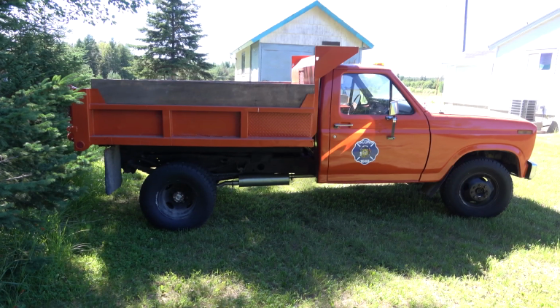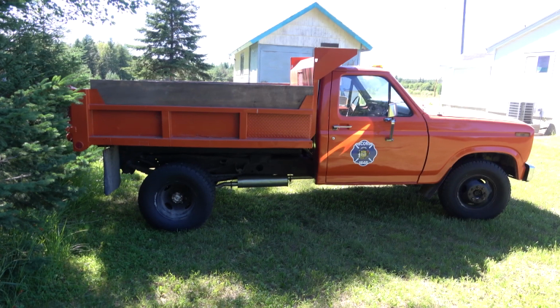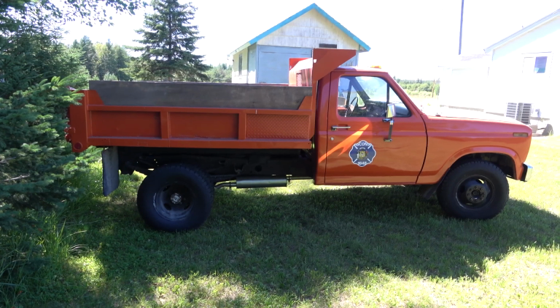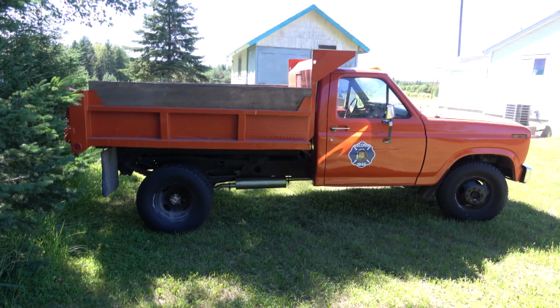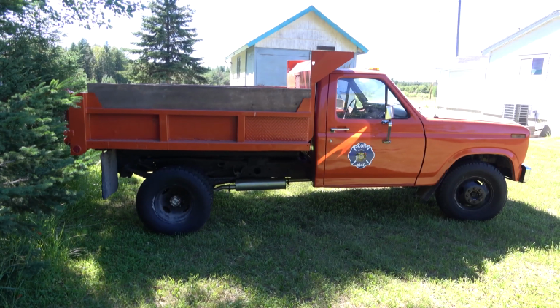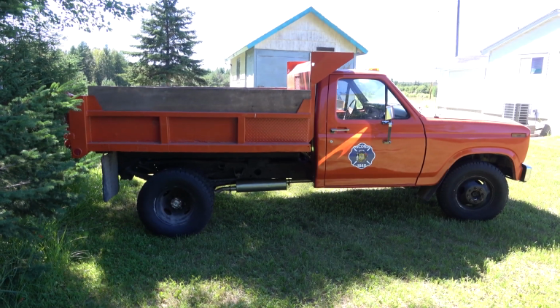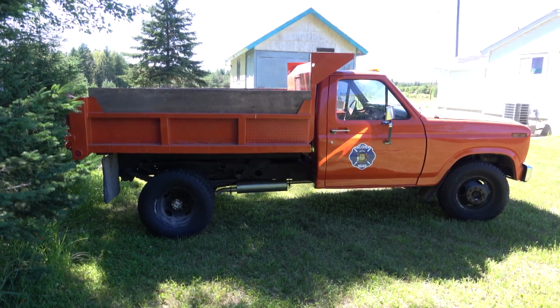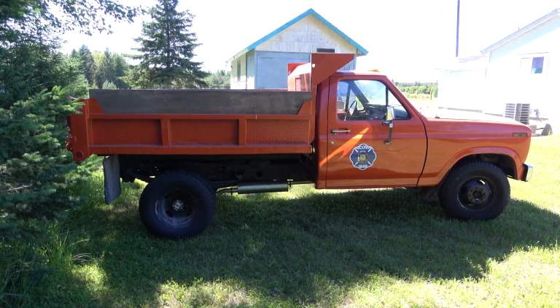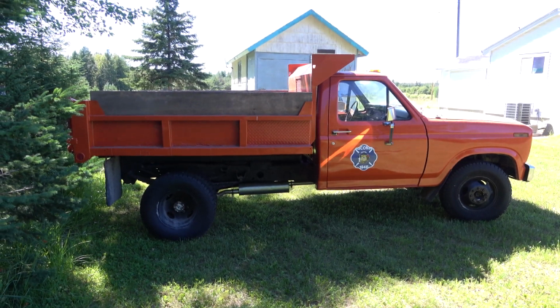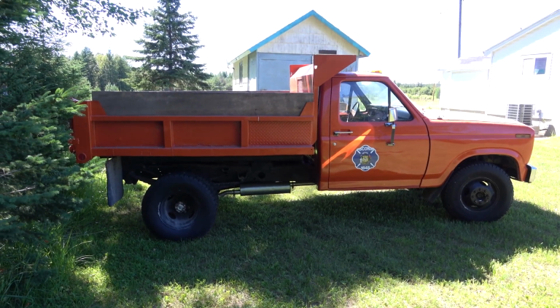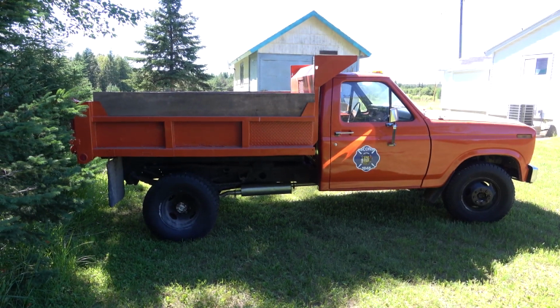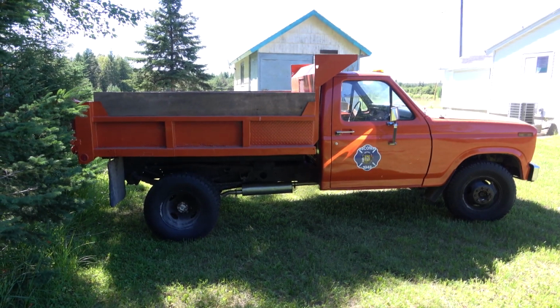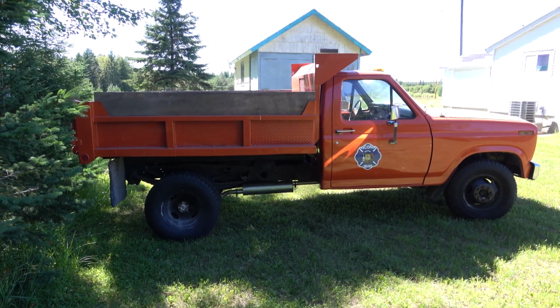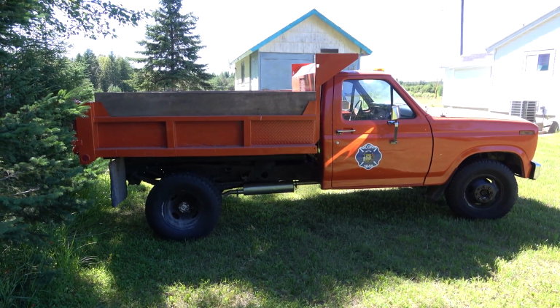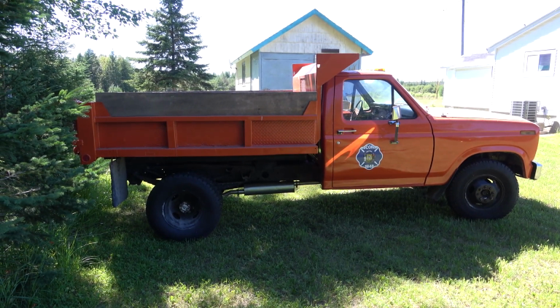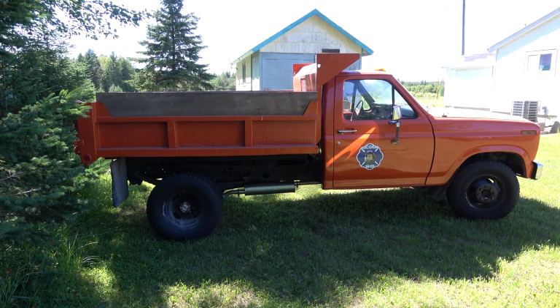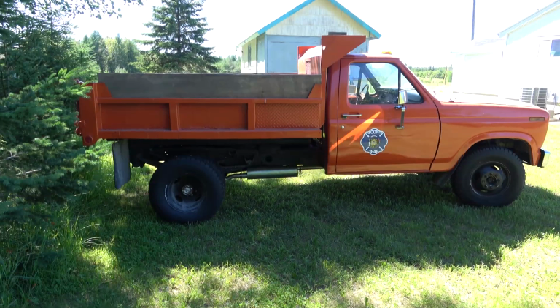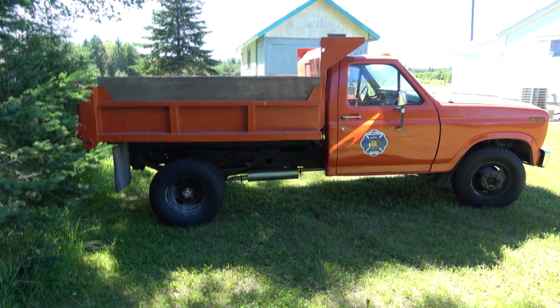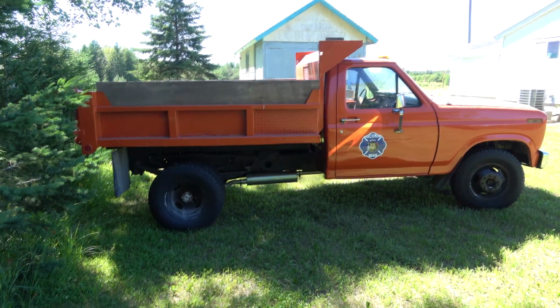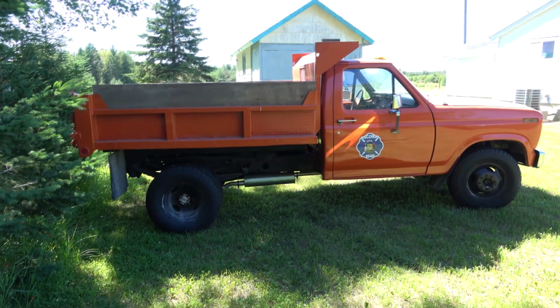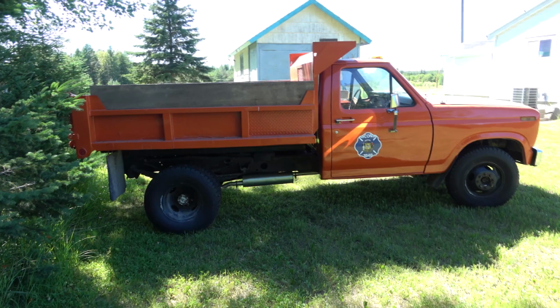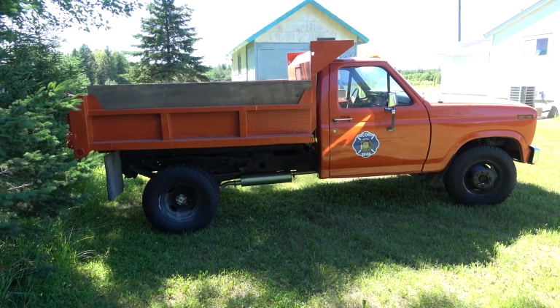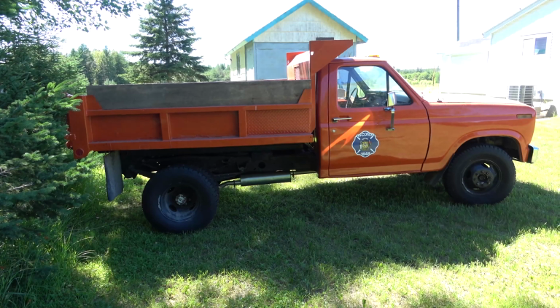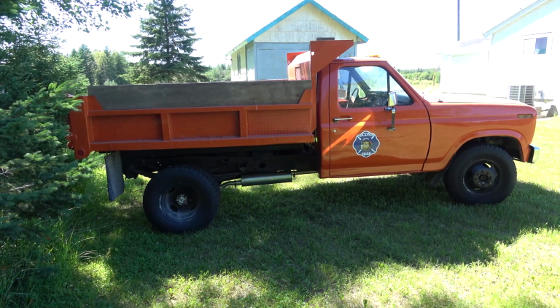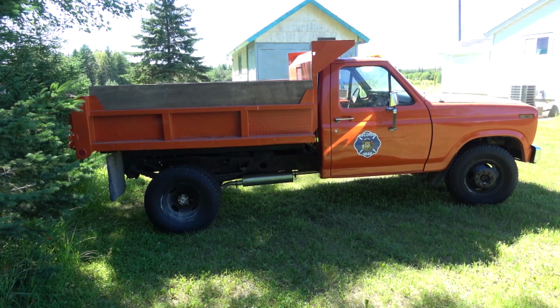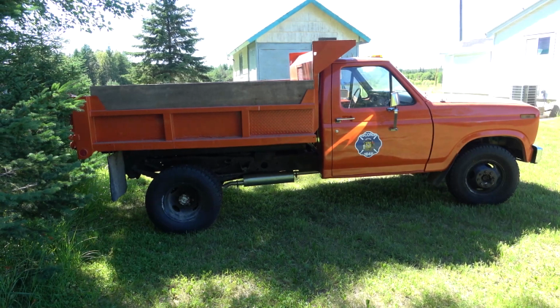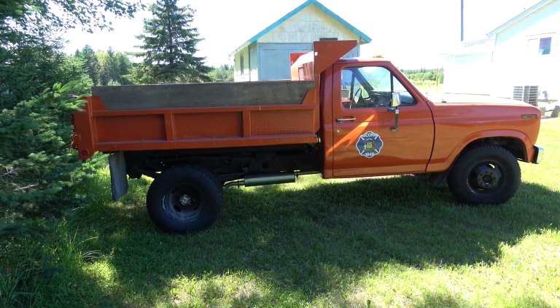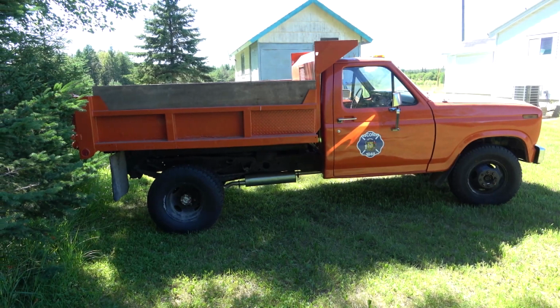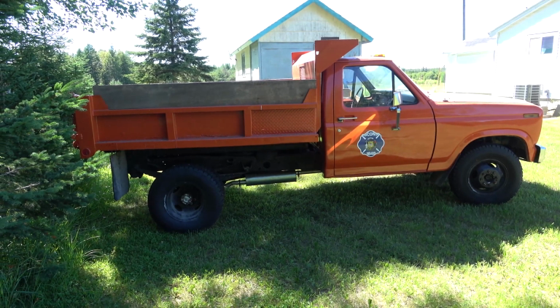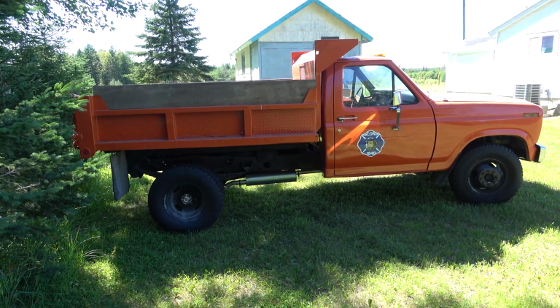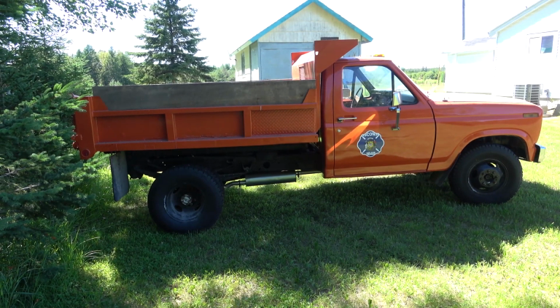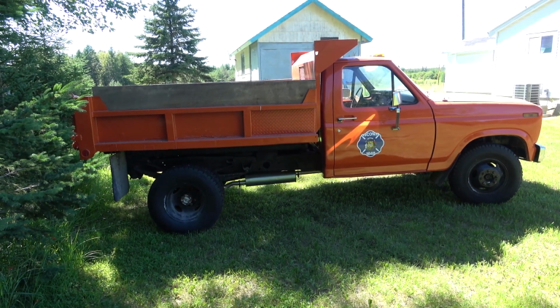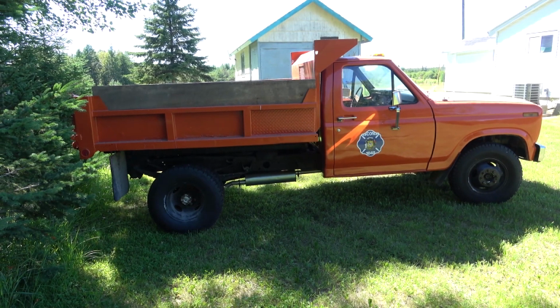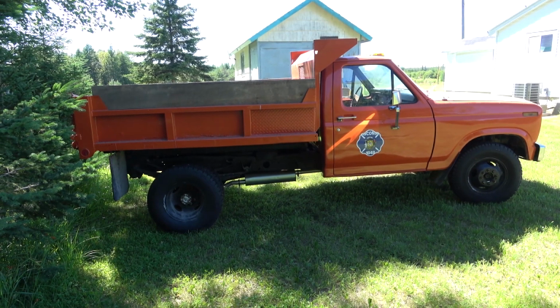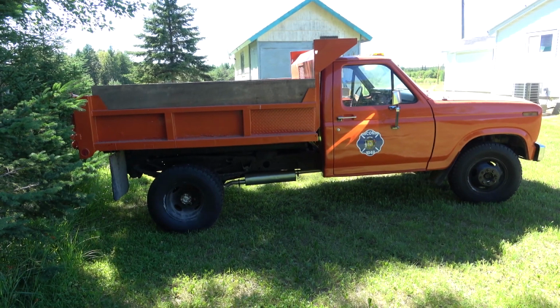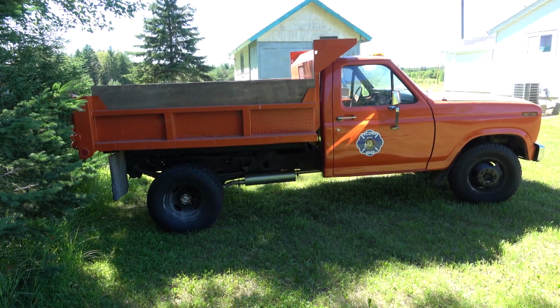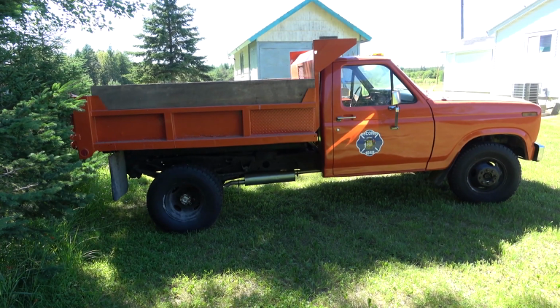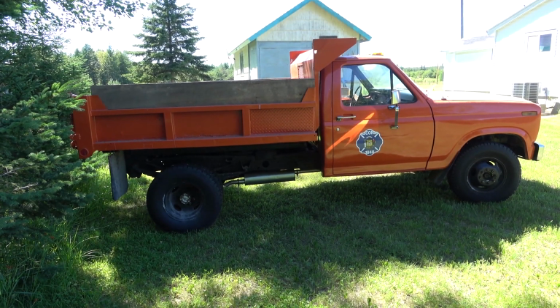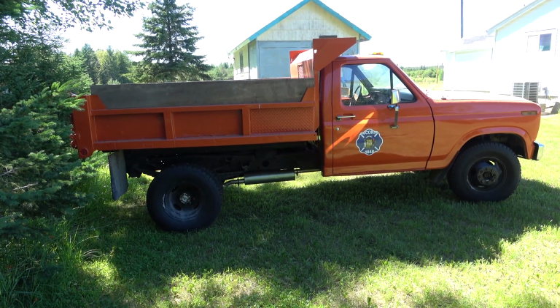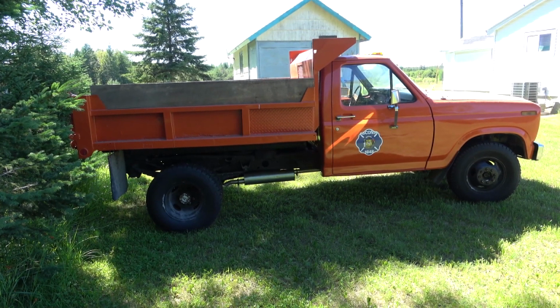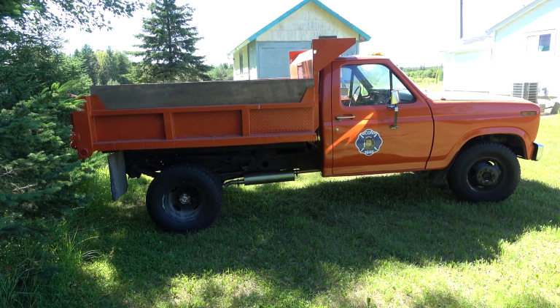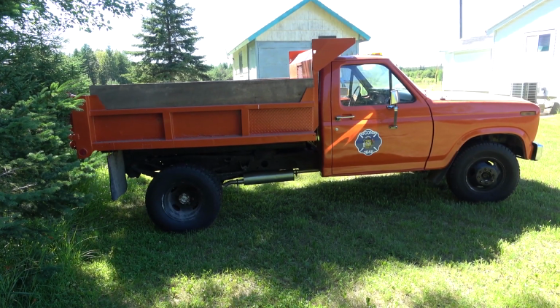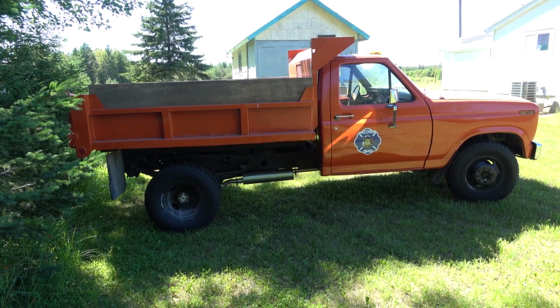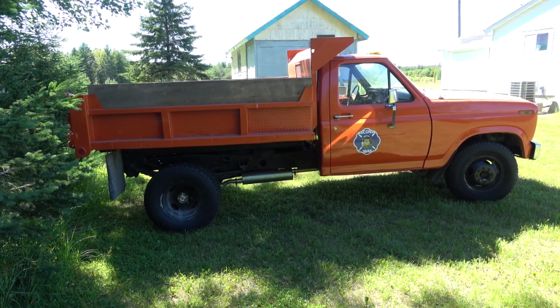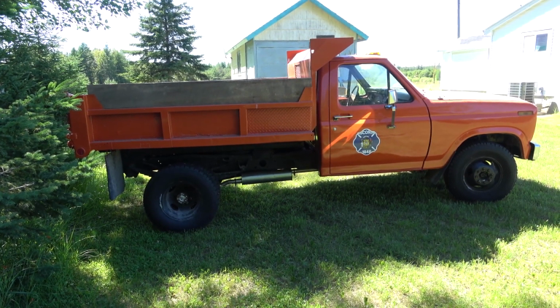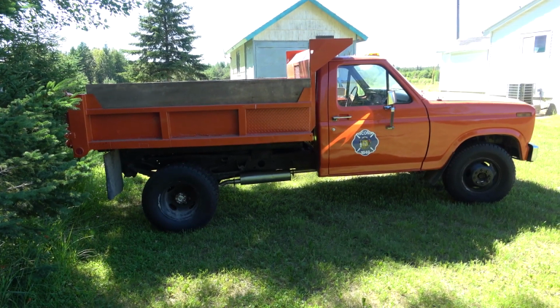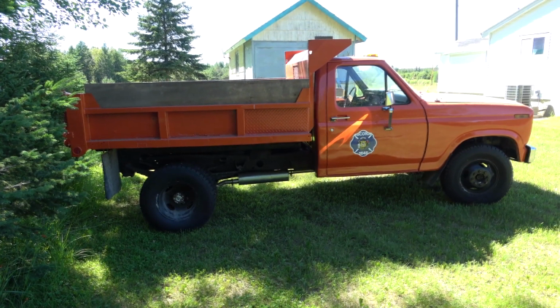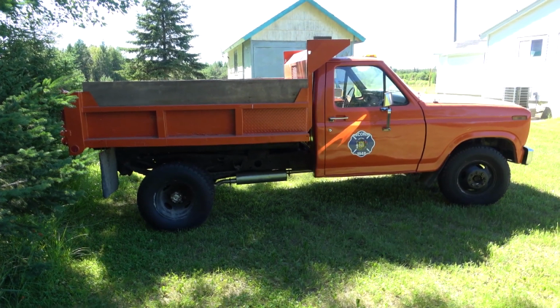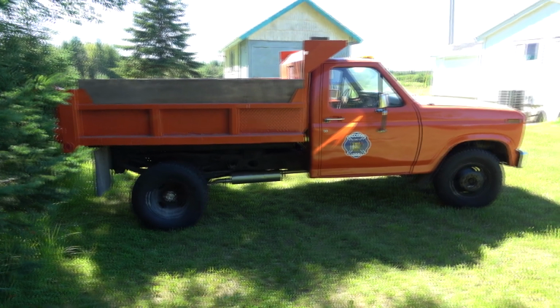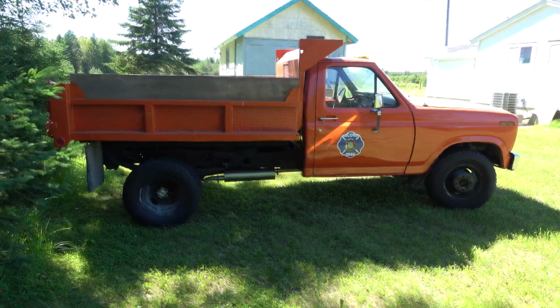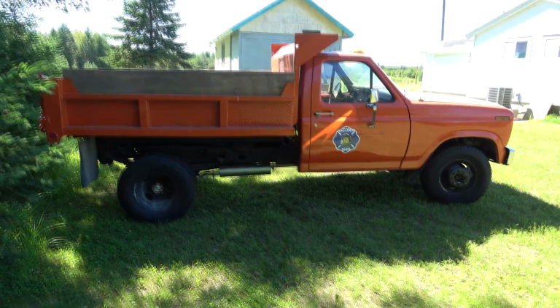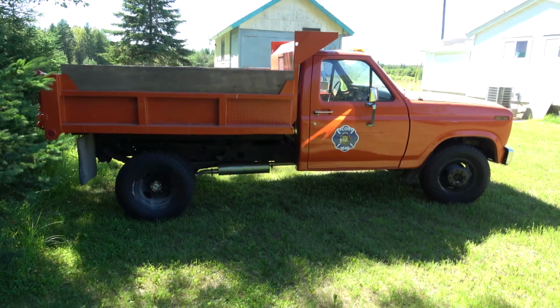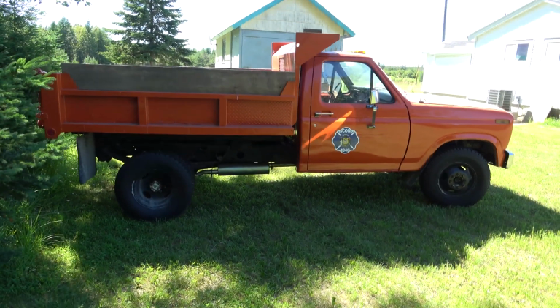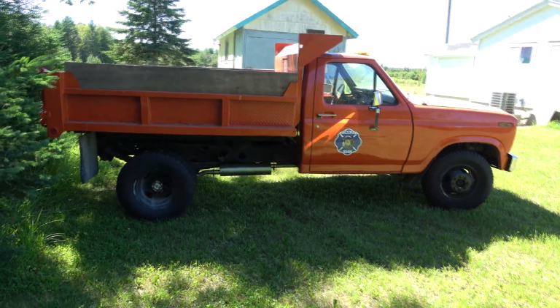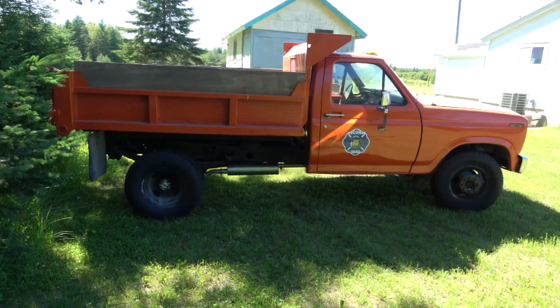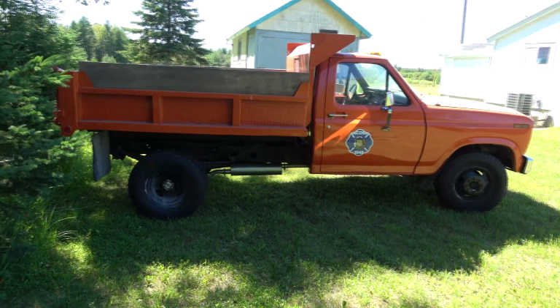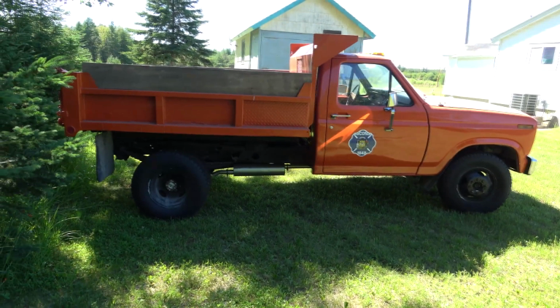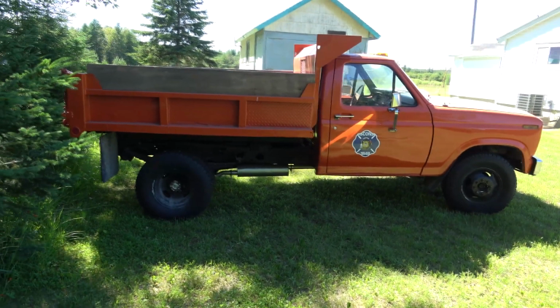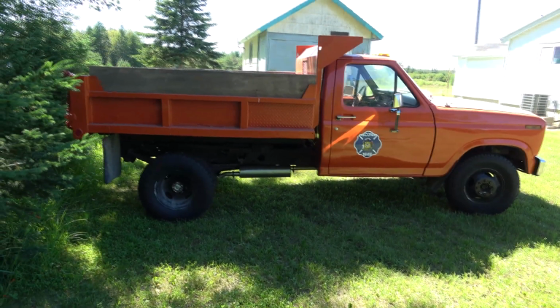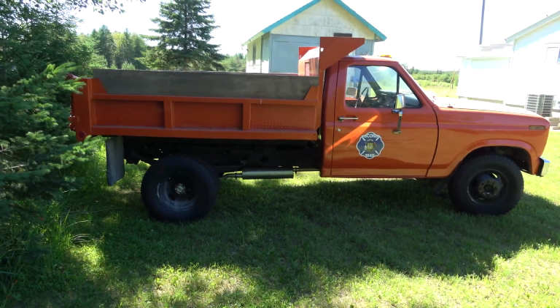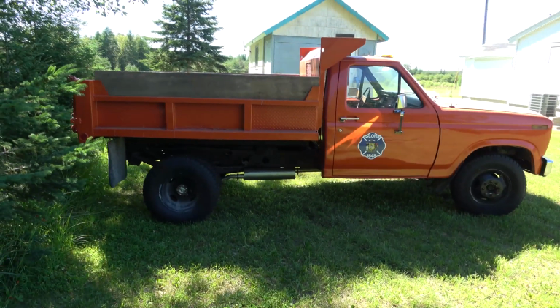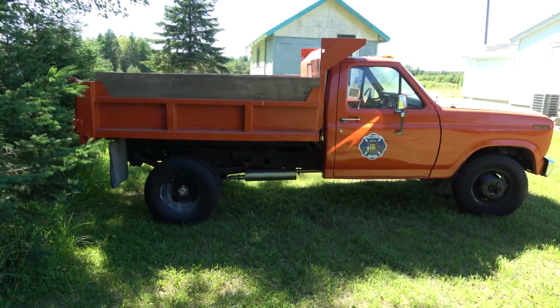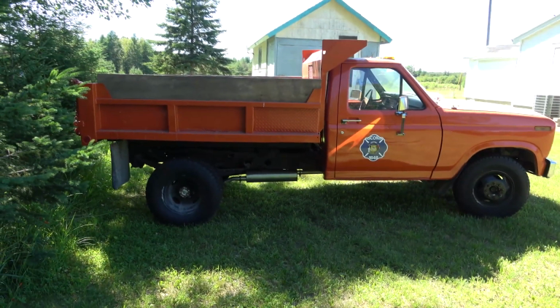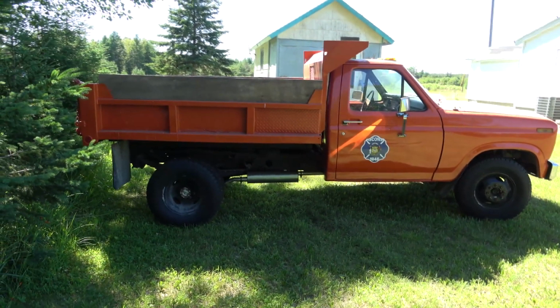Here's old dumpy. There was a request on how exactly the PTO works on this truck, so I'm going to make a quick video.